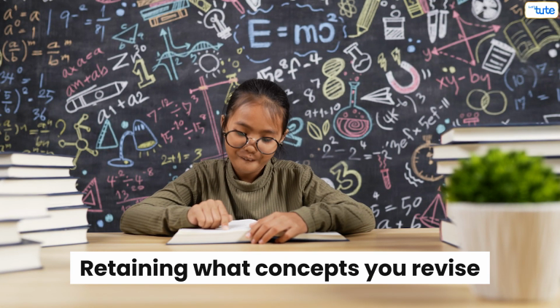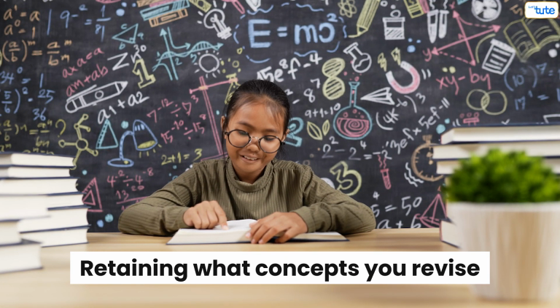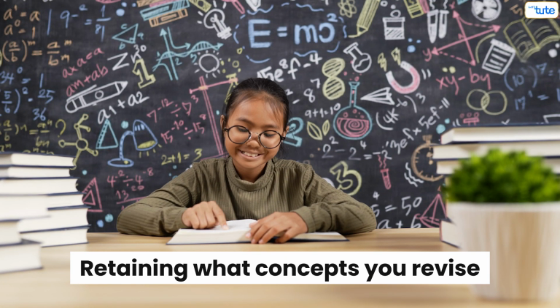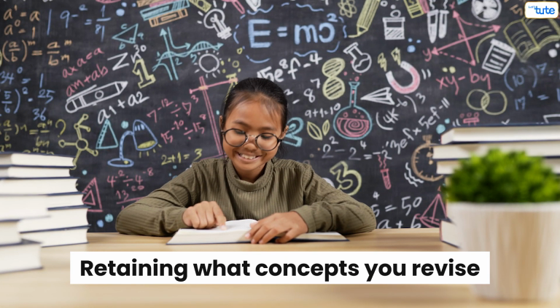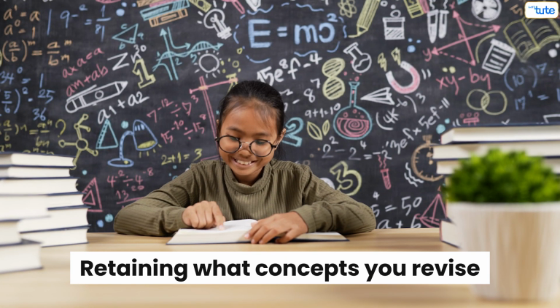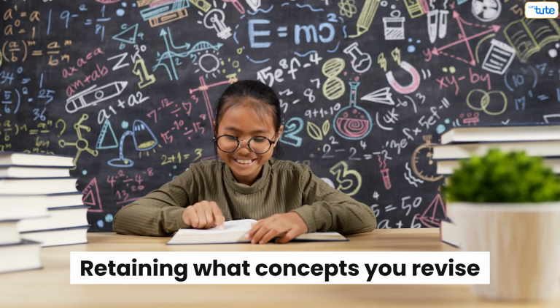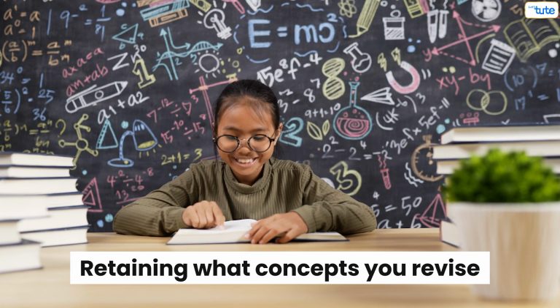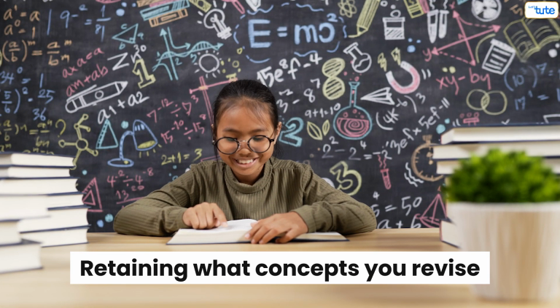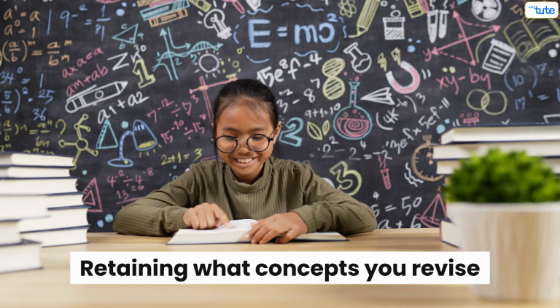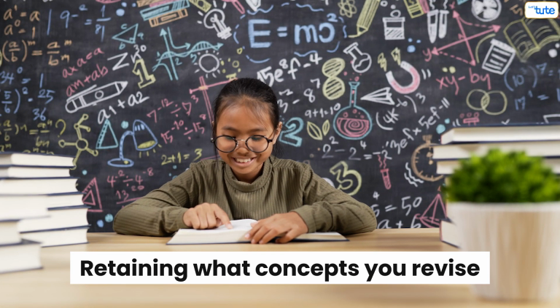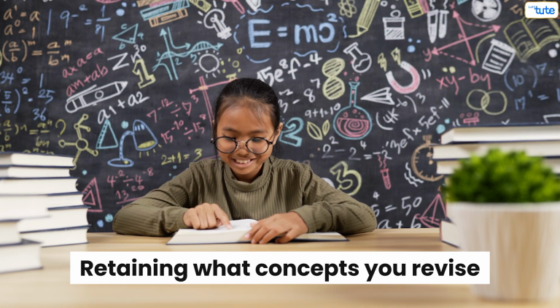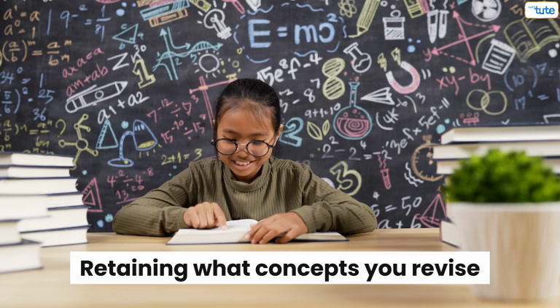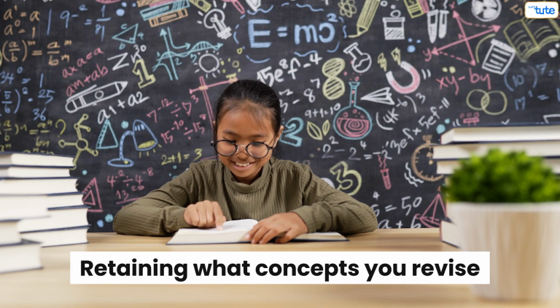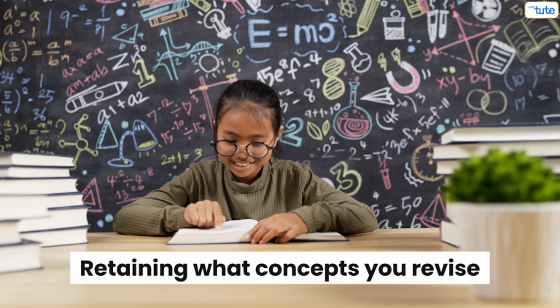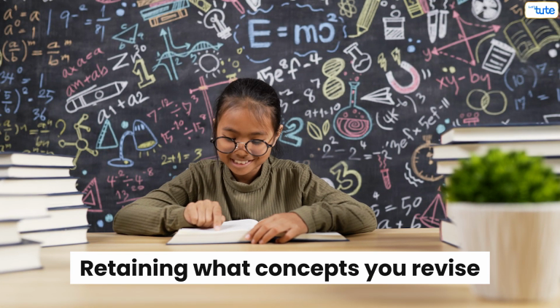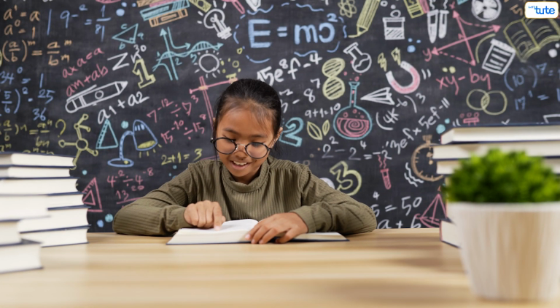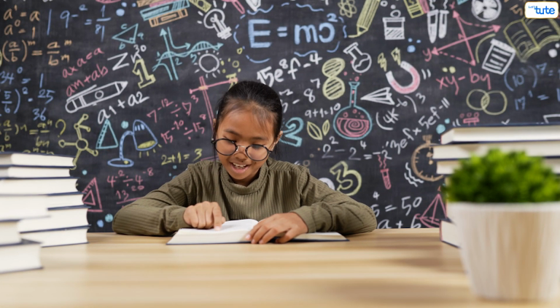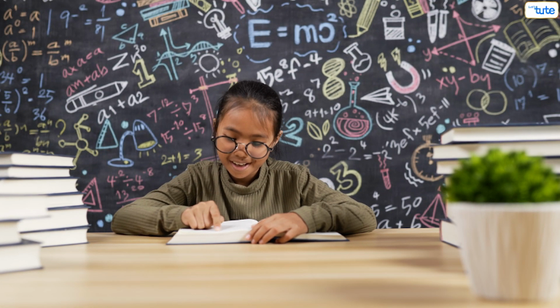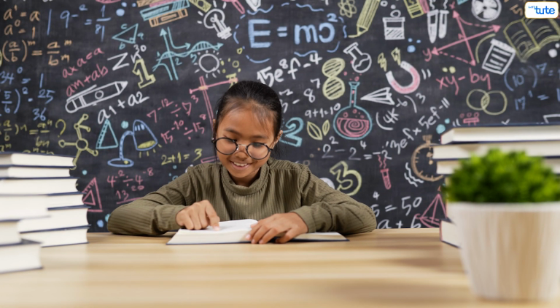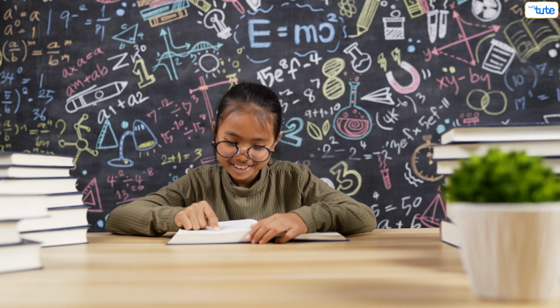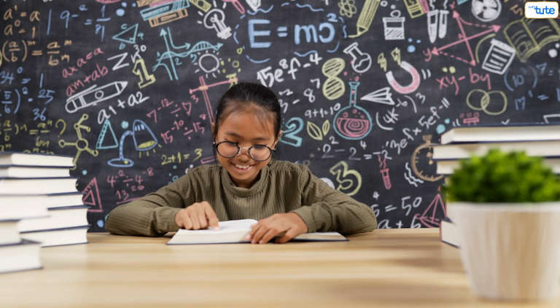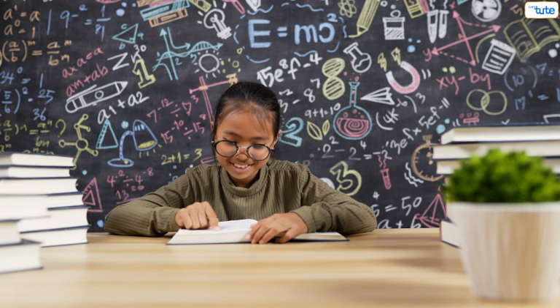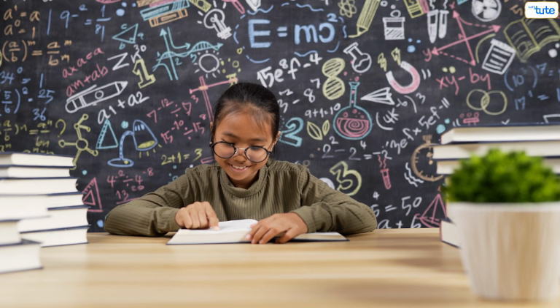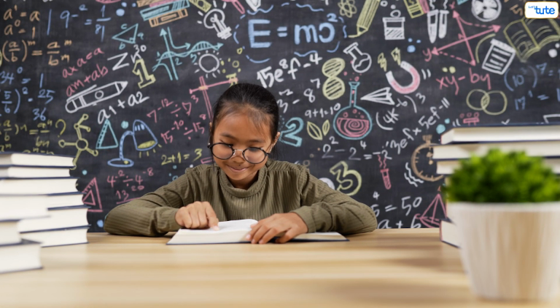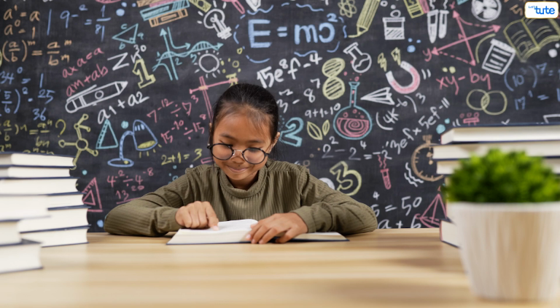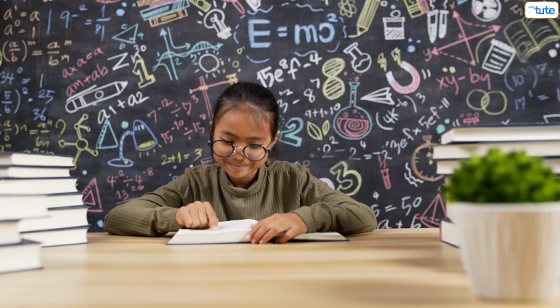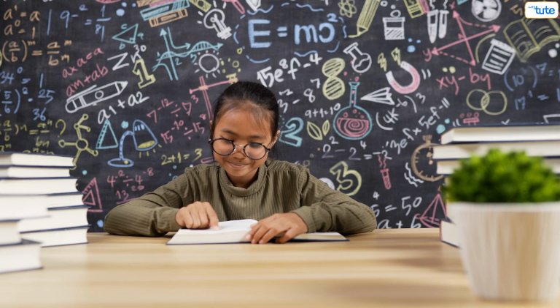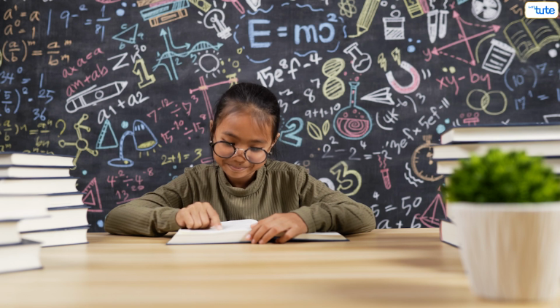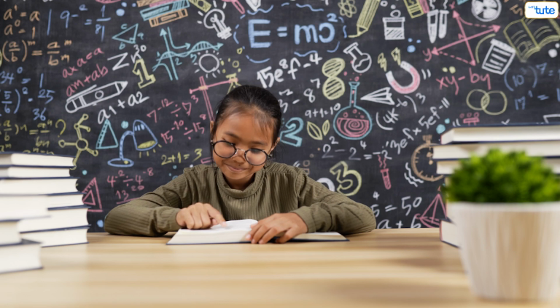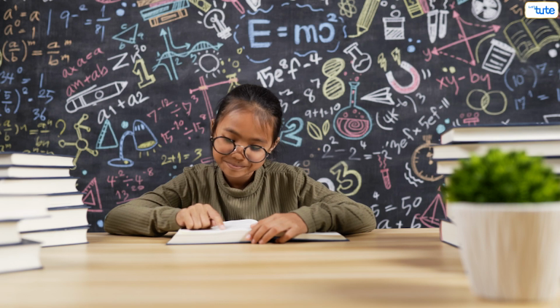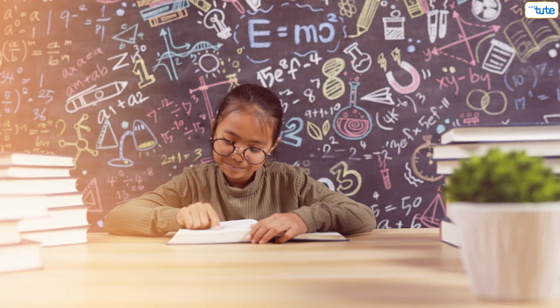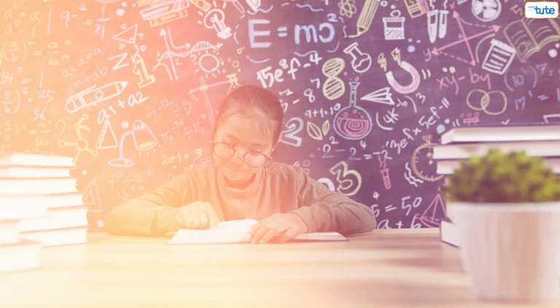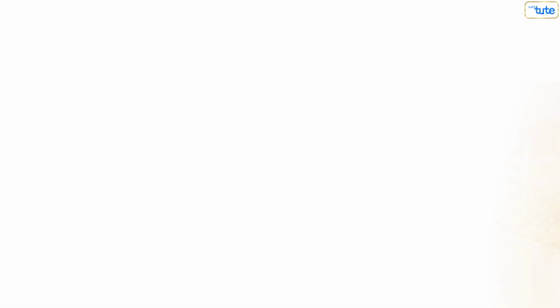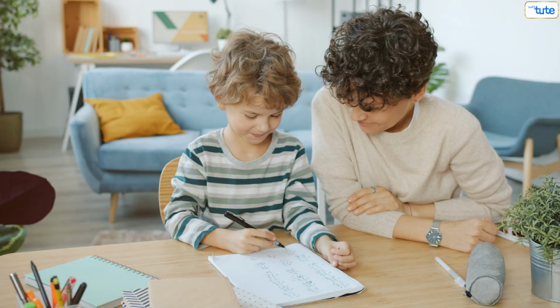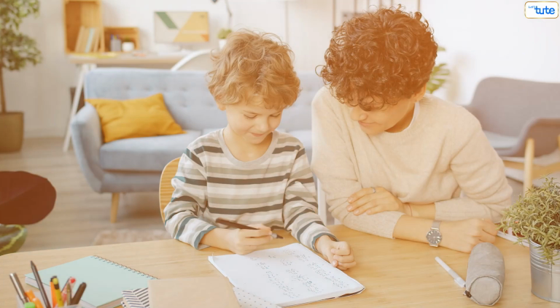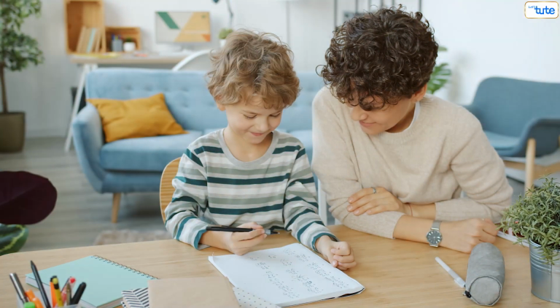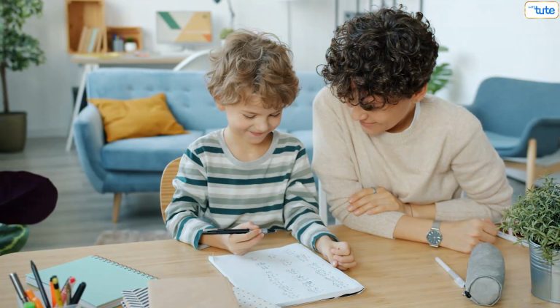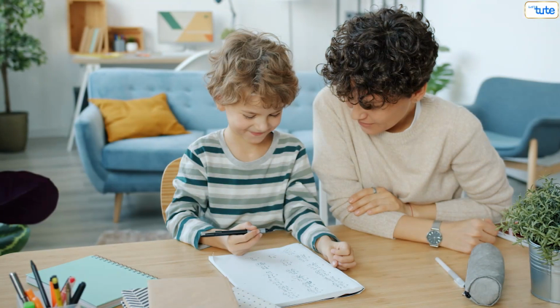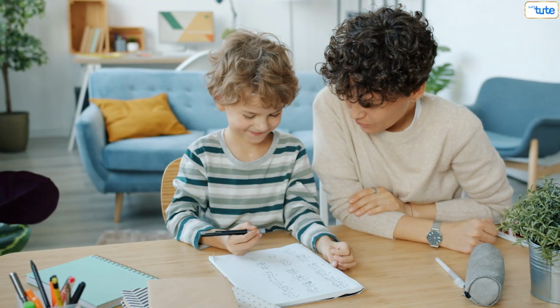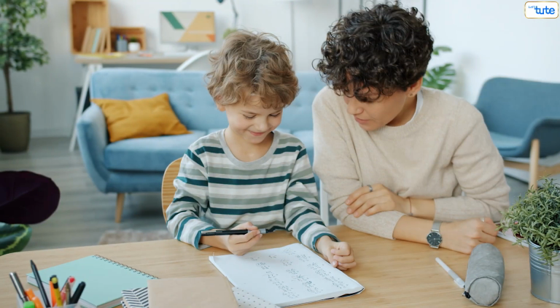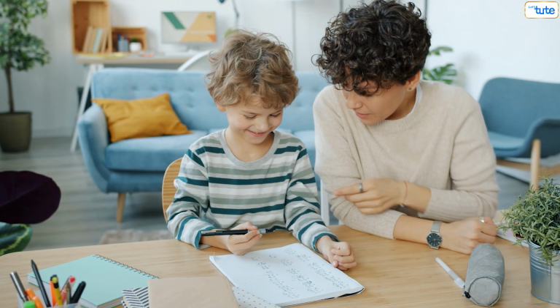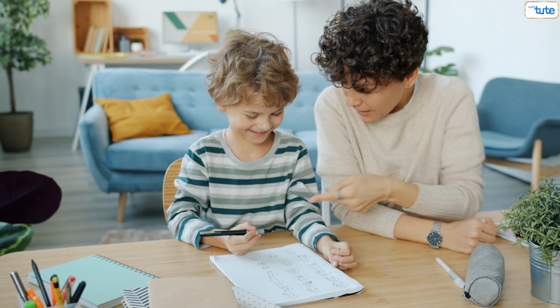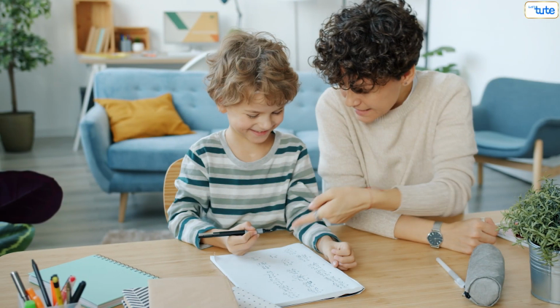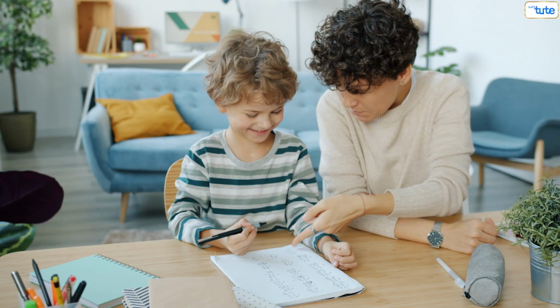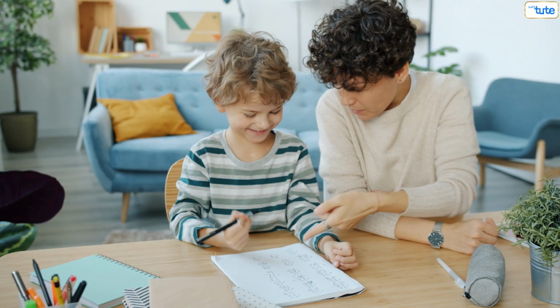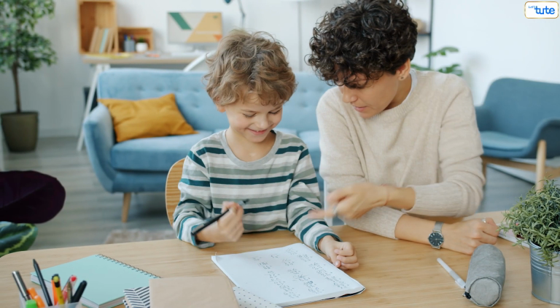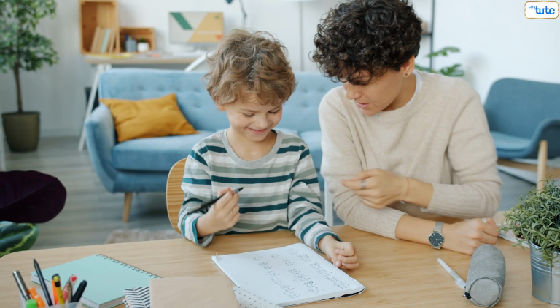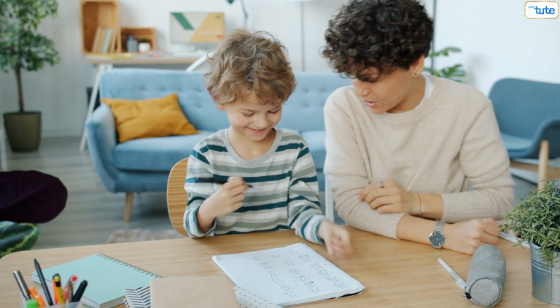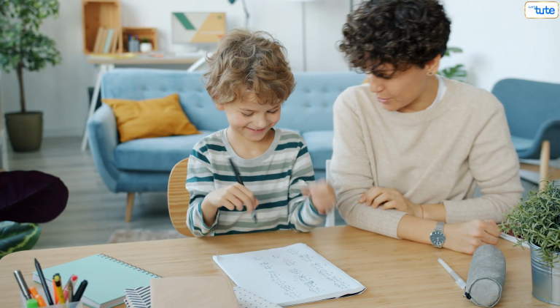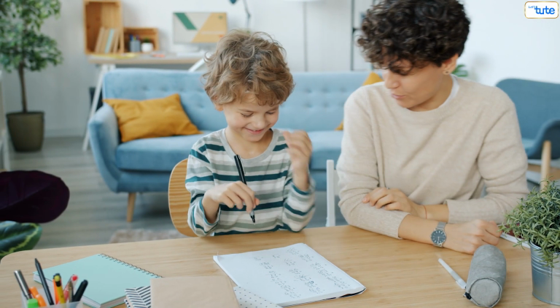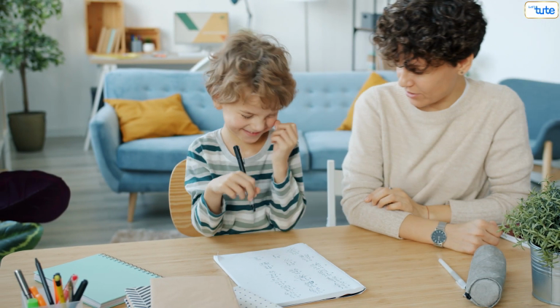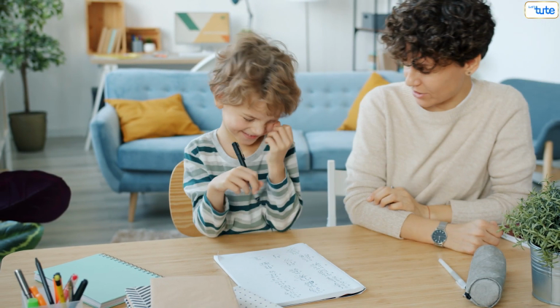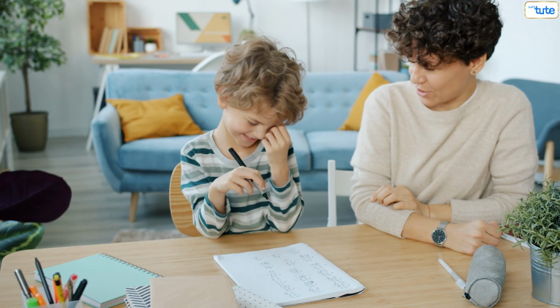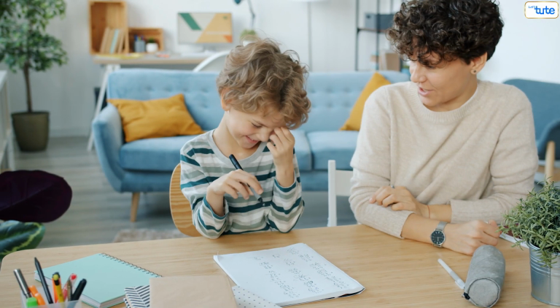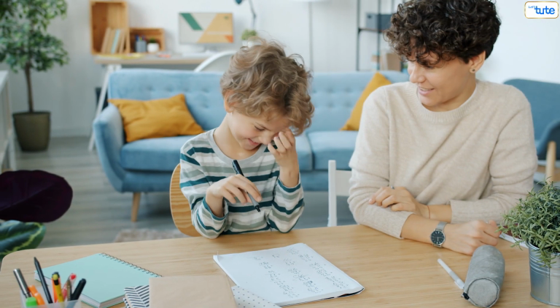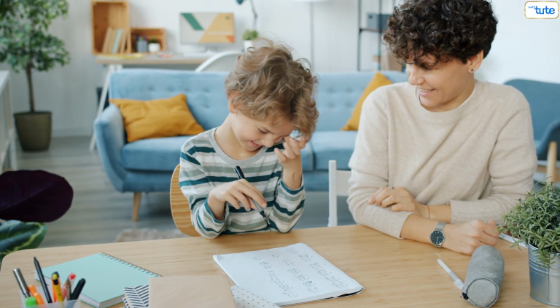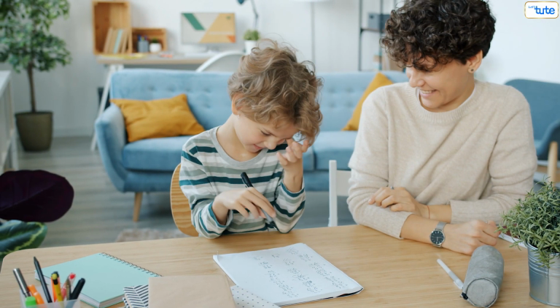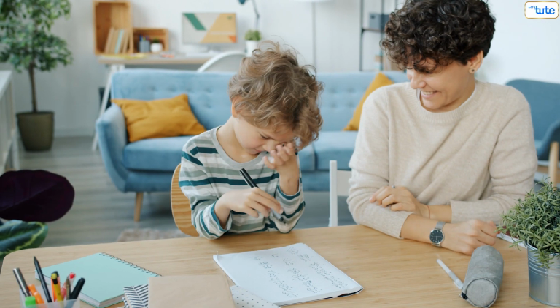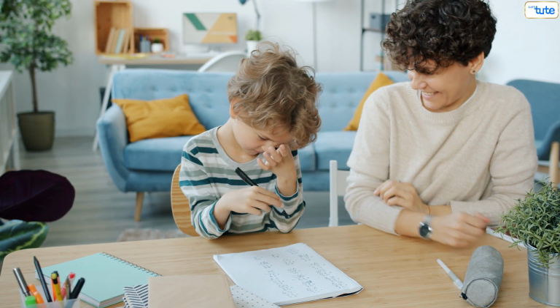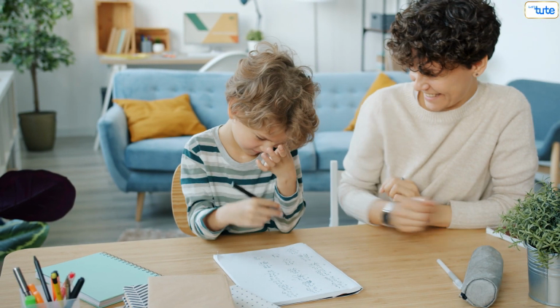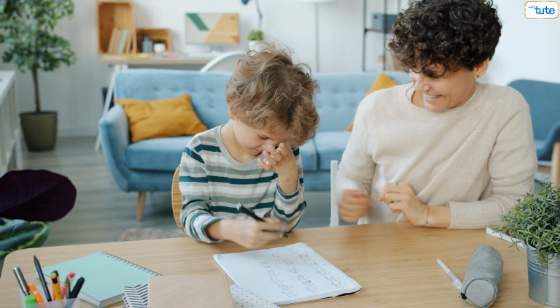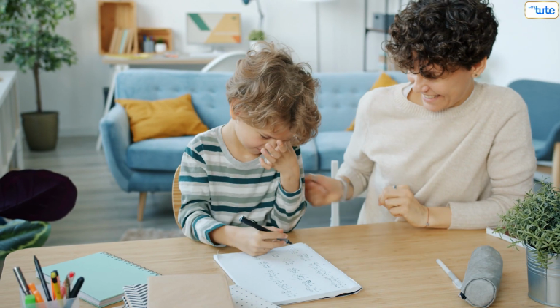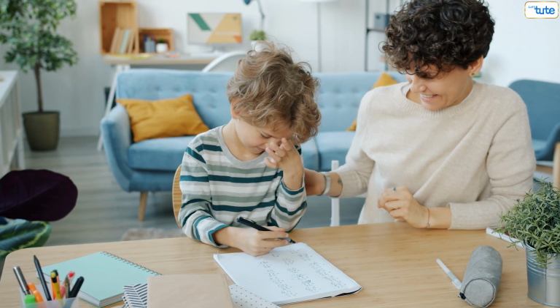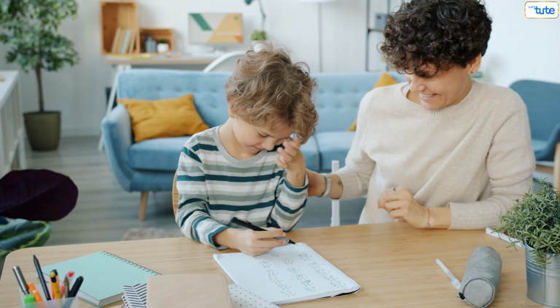Number three: revise your concepts. Revision helps in retaining what concepts you revise. It also clears last-minute doubts, thus keeping your mind stress-free before your exams or tests.